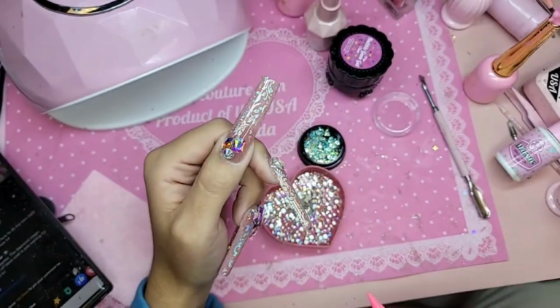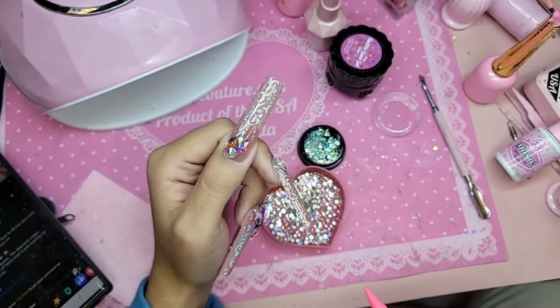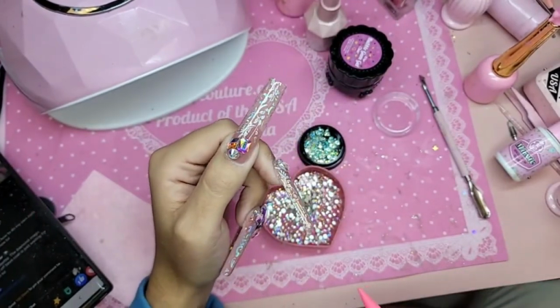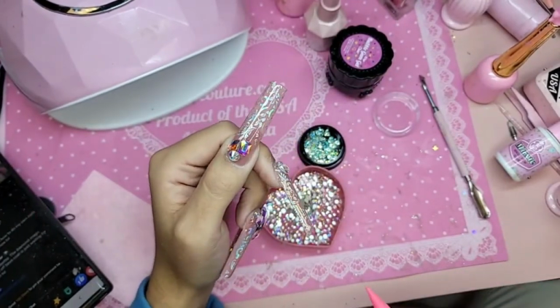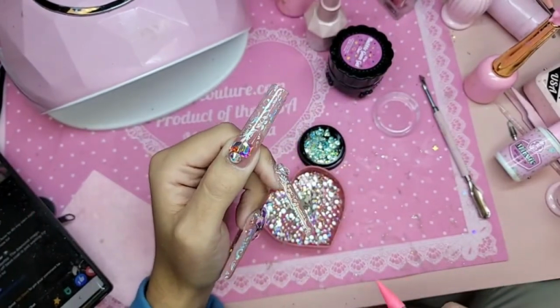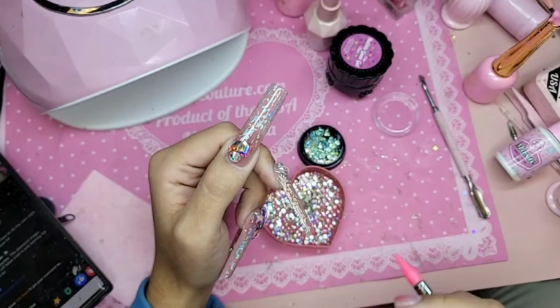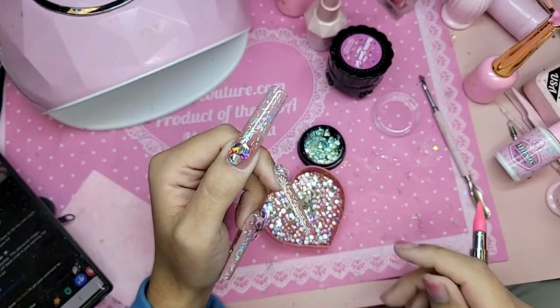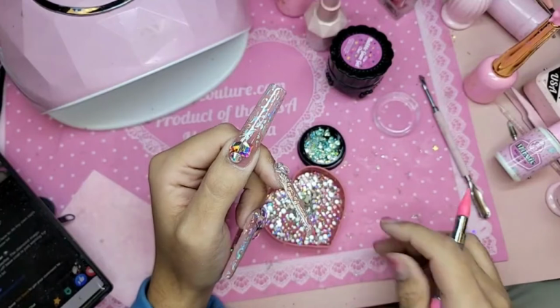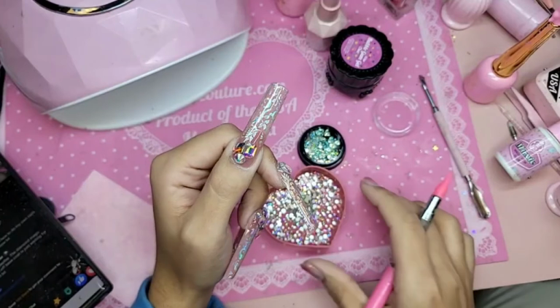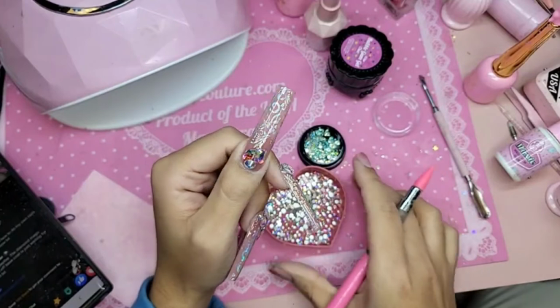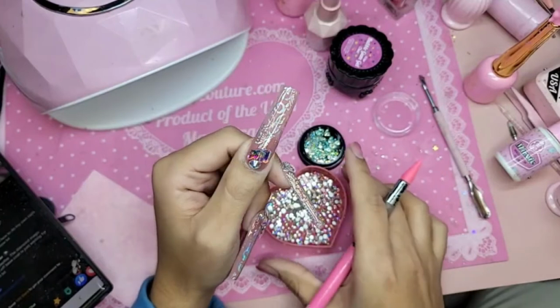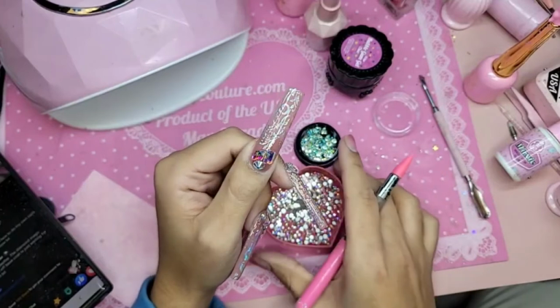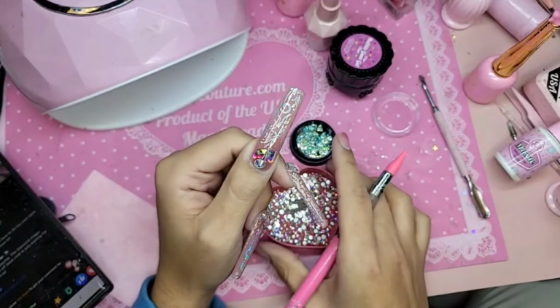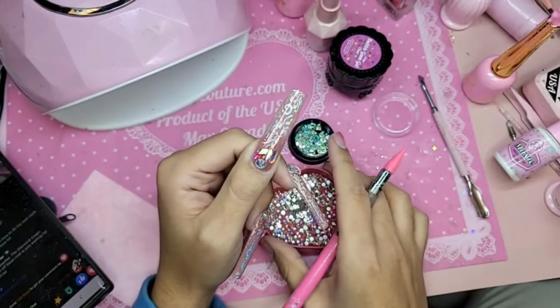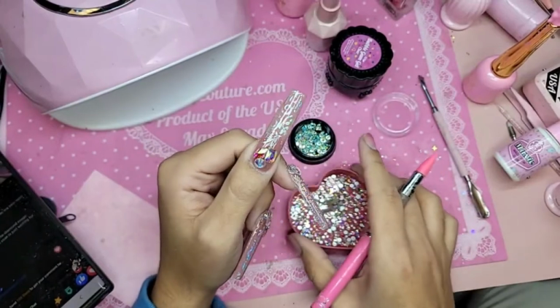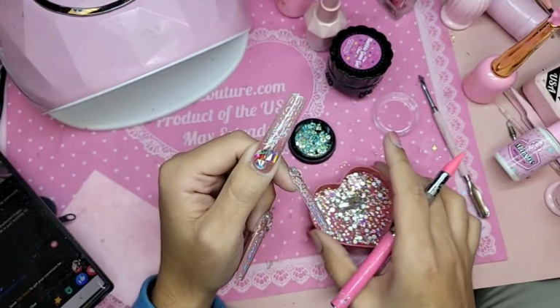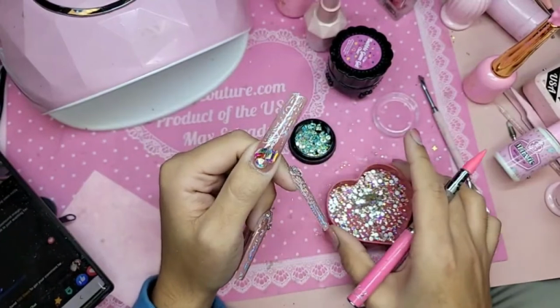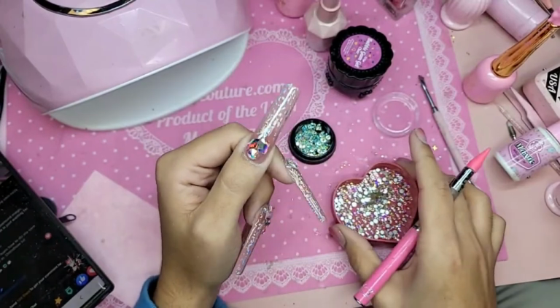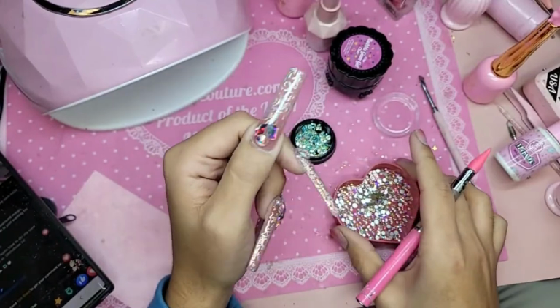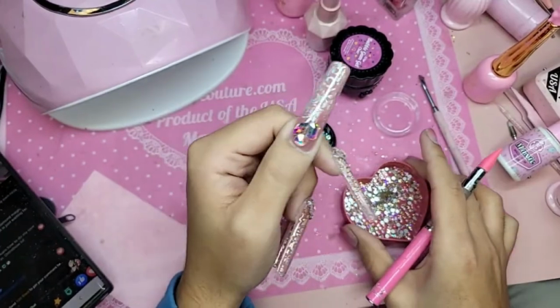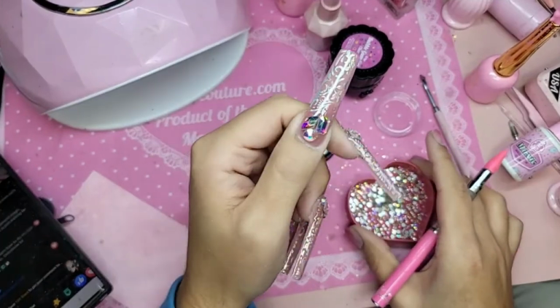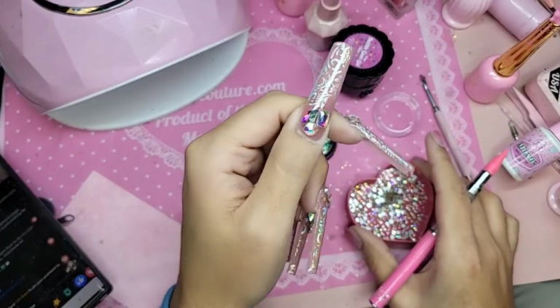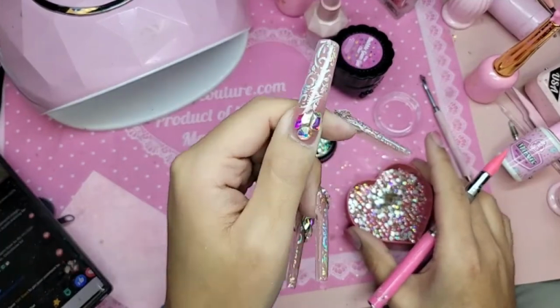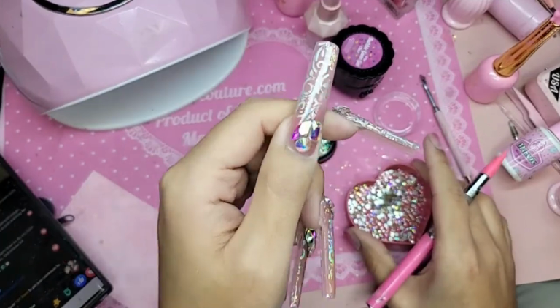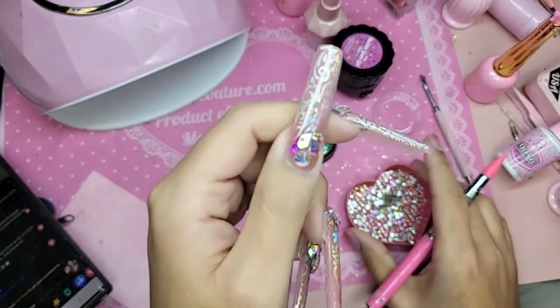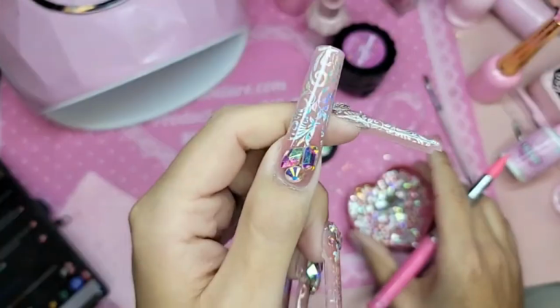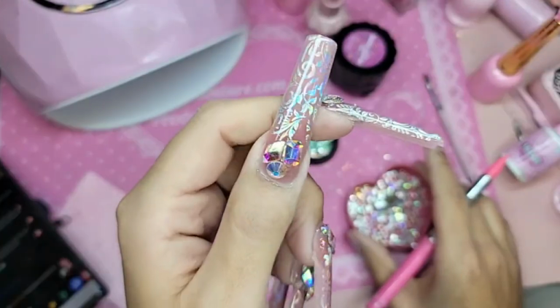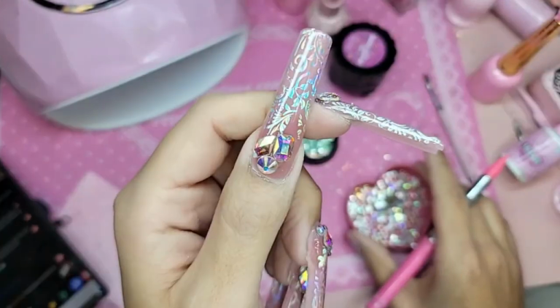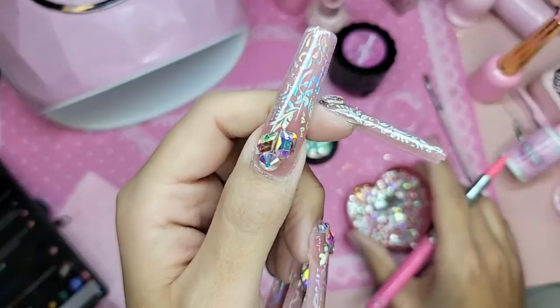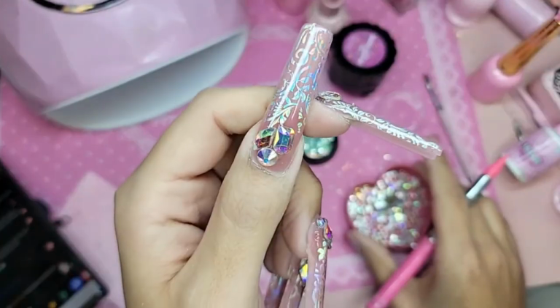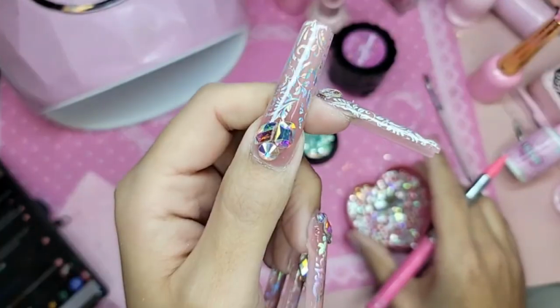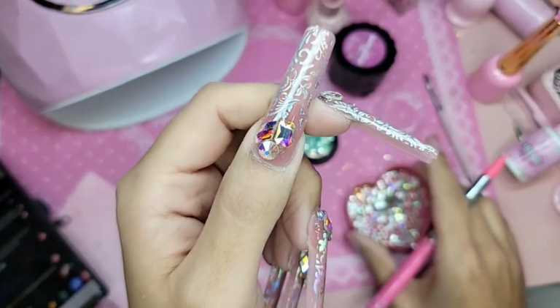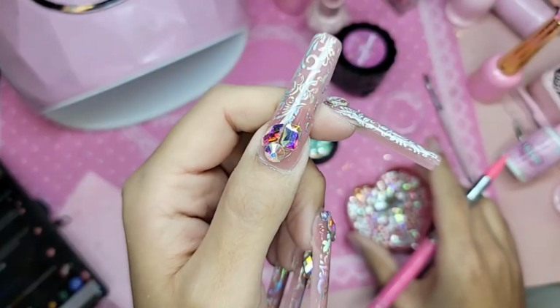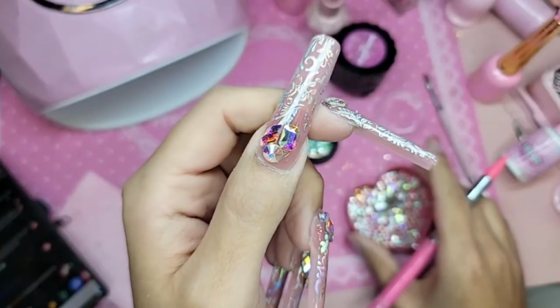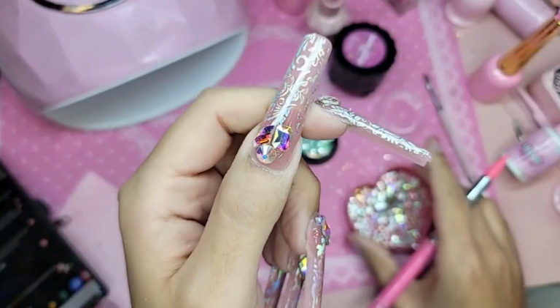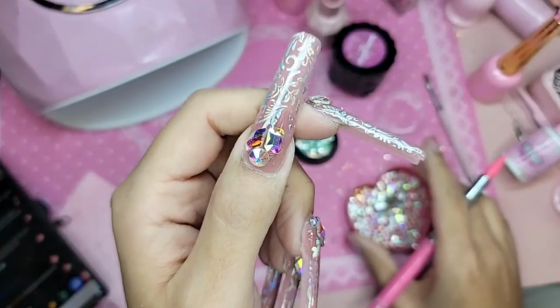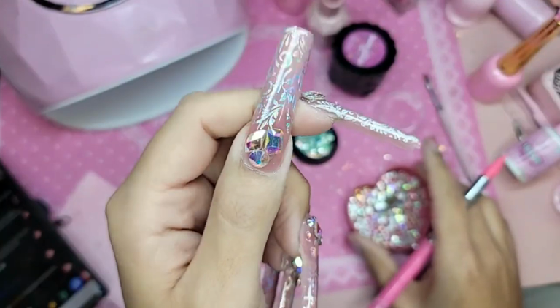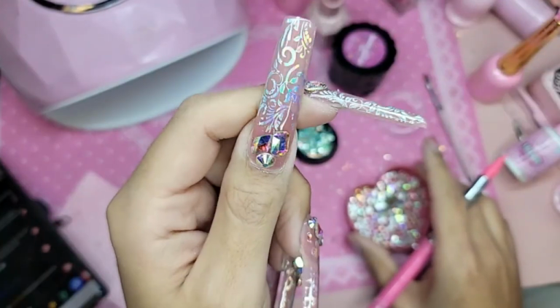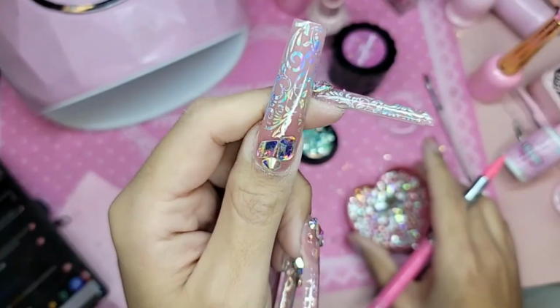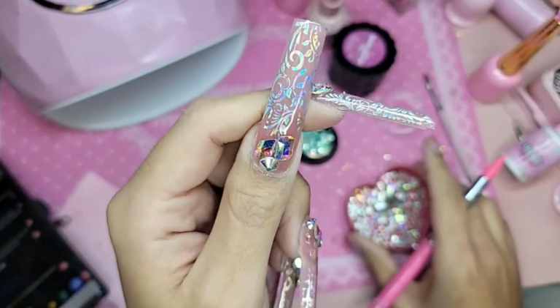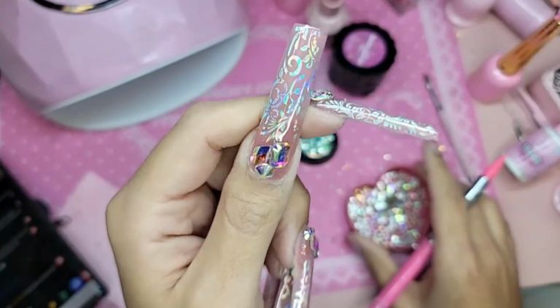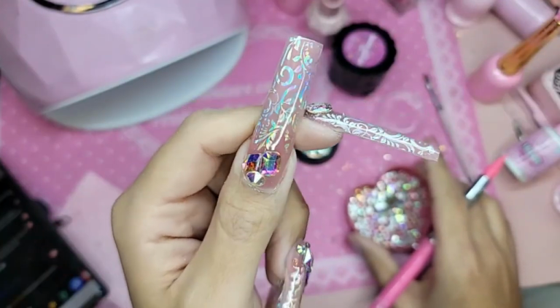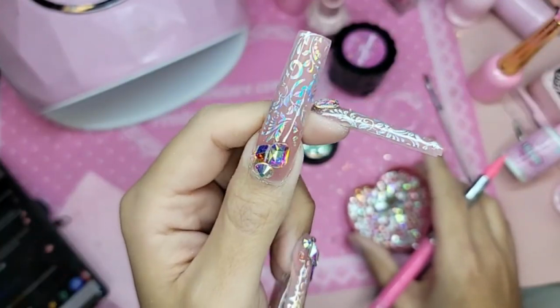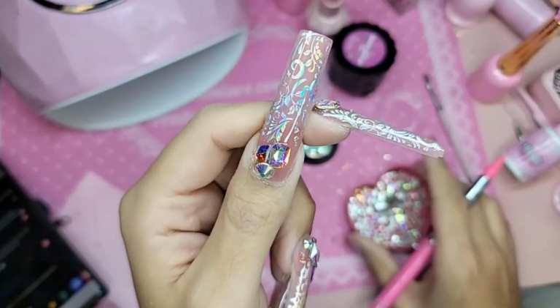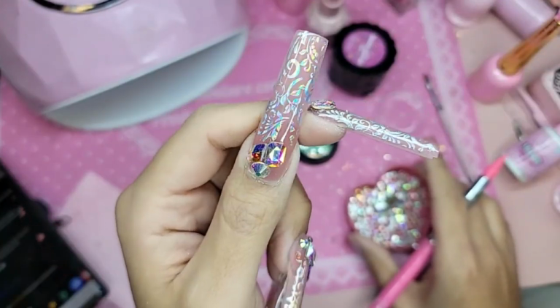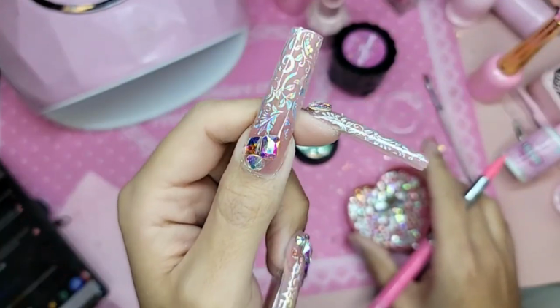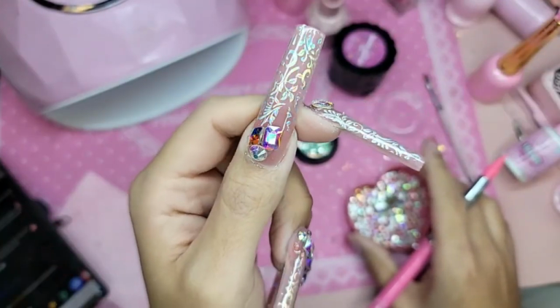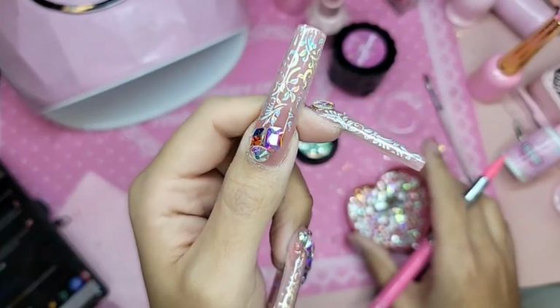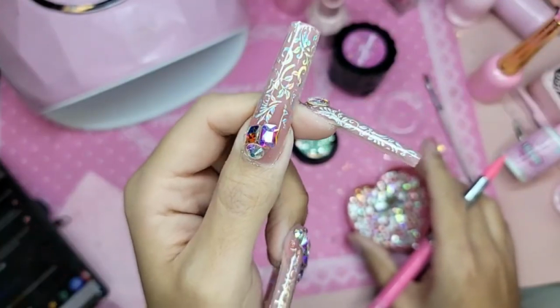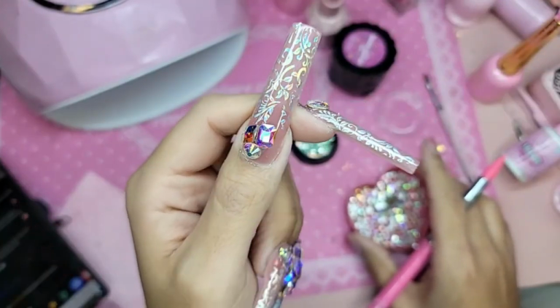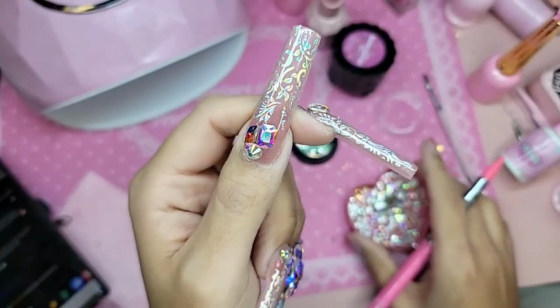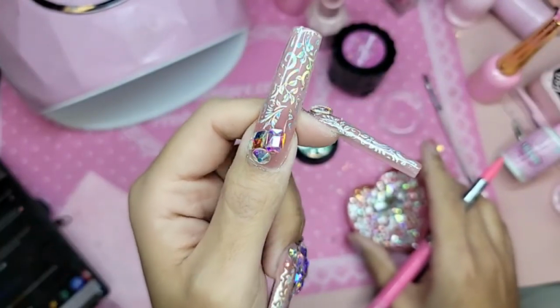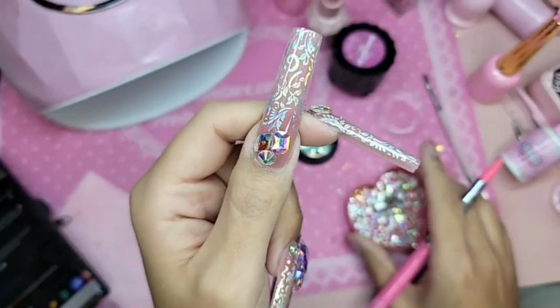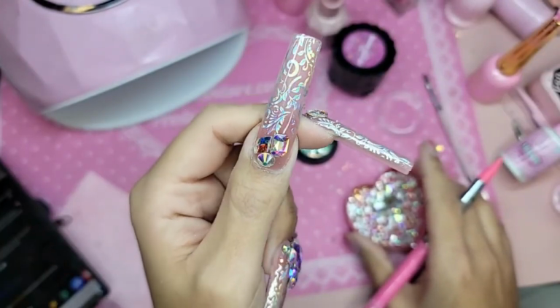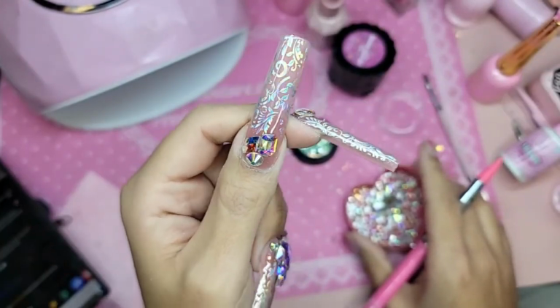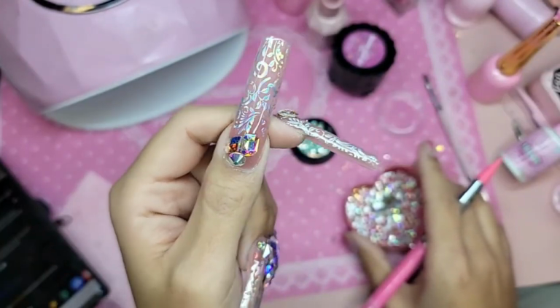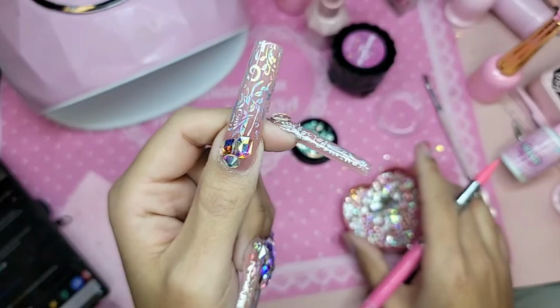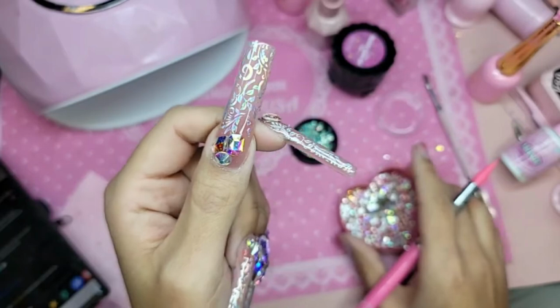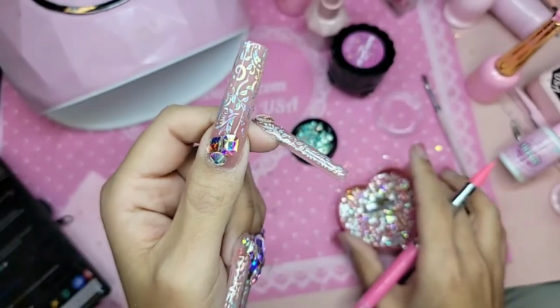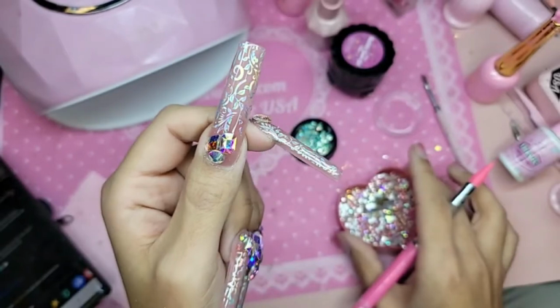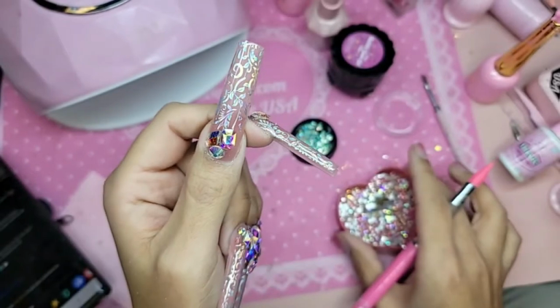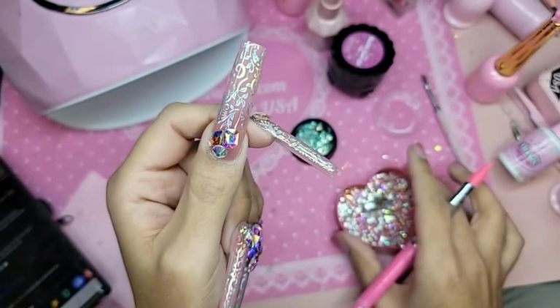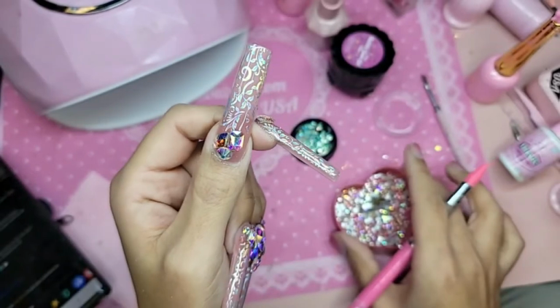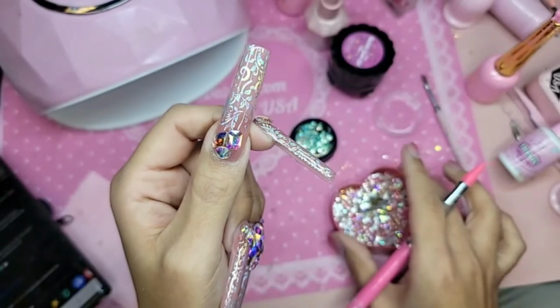The name of the foil we're using — it's one of our brand new foils that just dropped today. It is called Hologram Lace, and we also have Gold Lace.